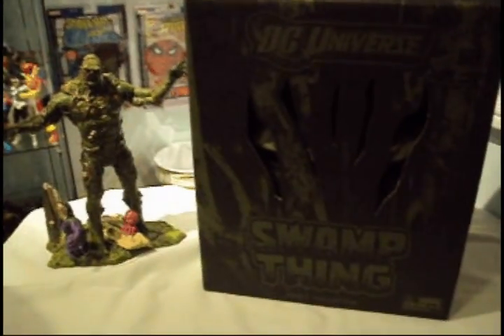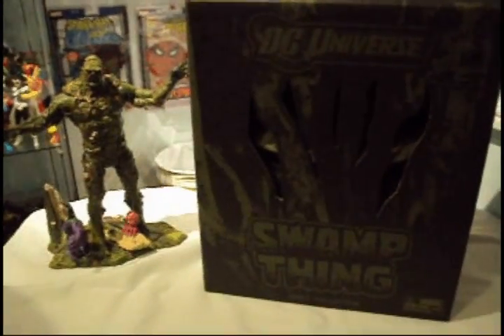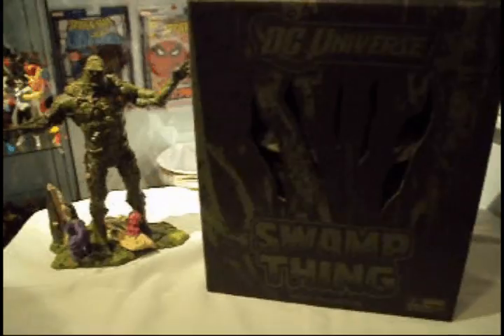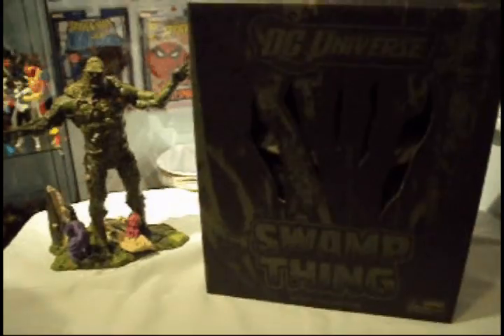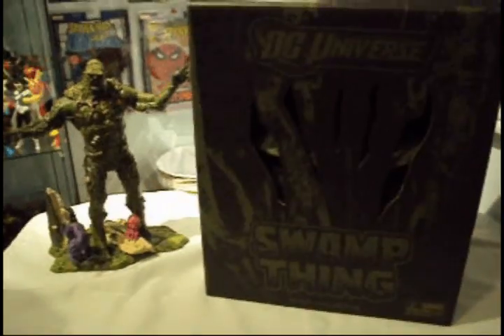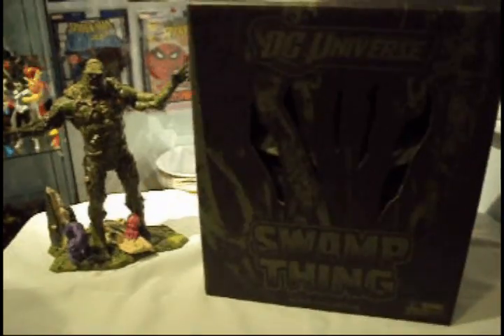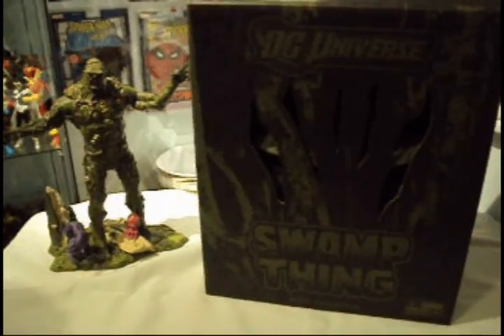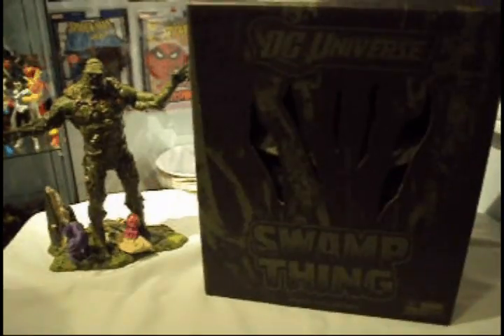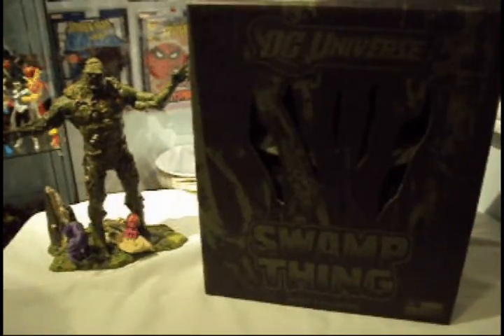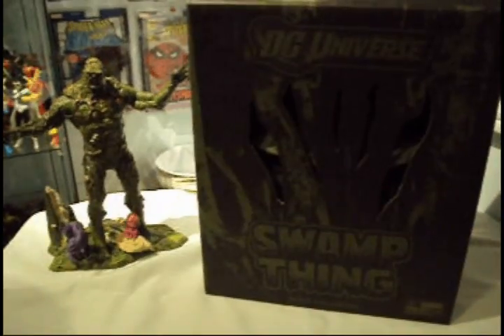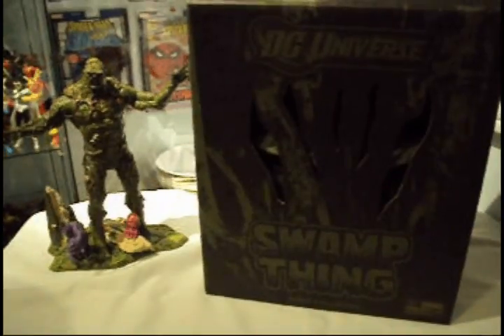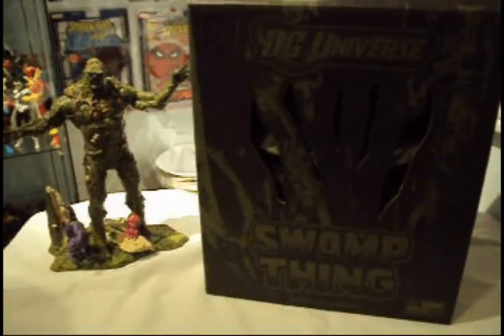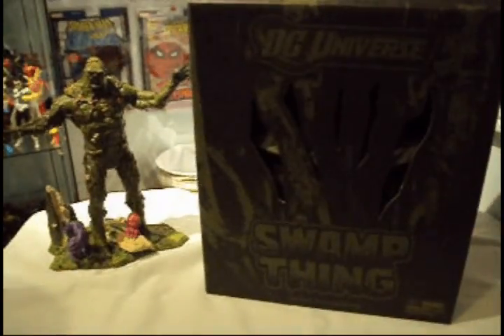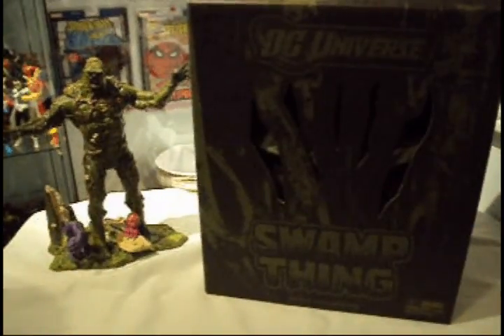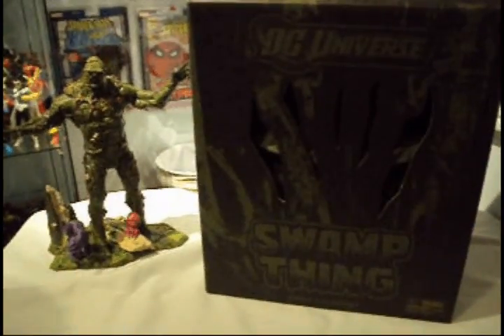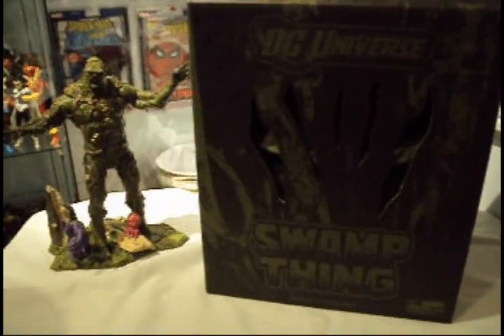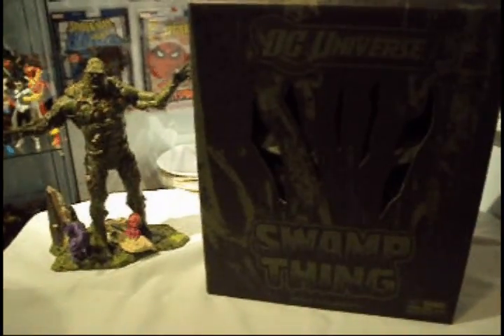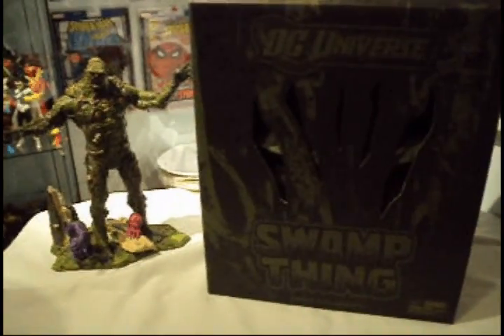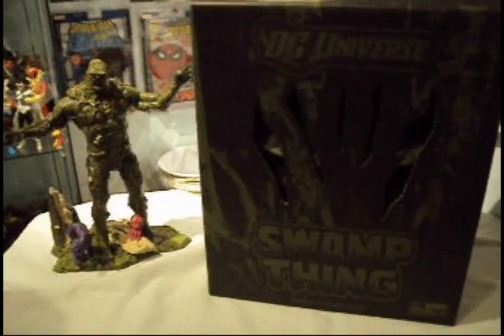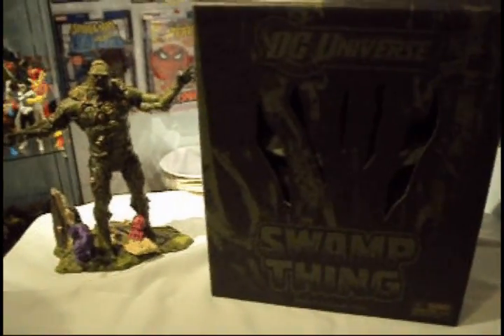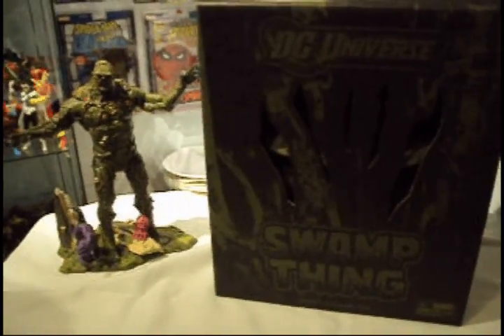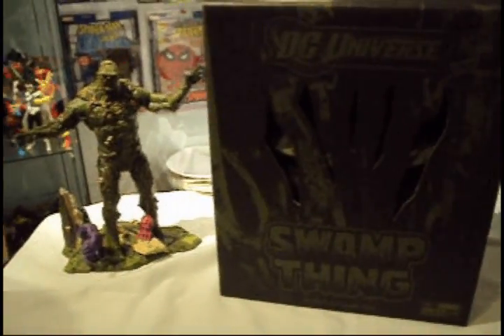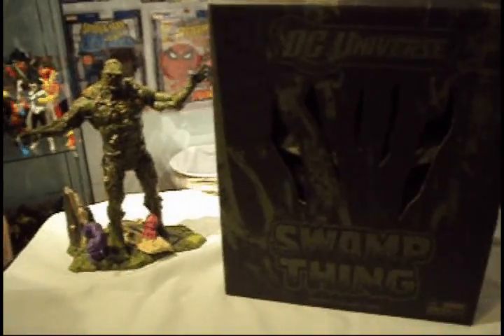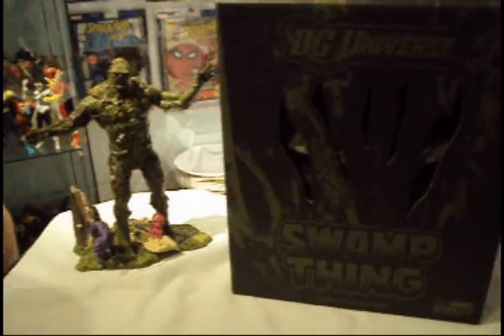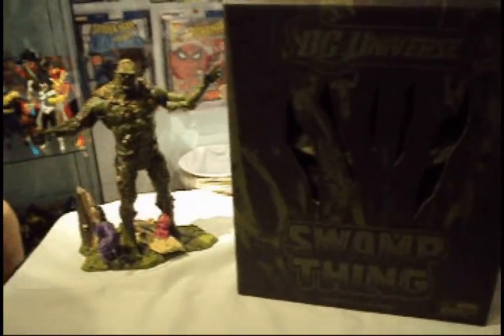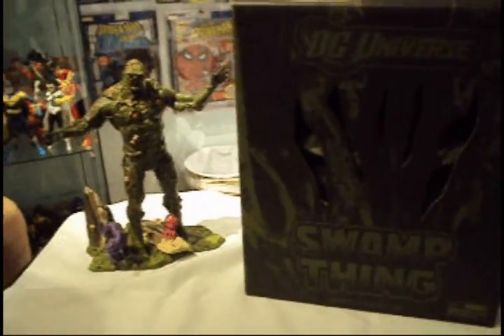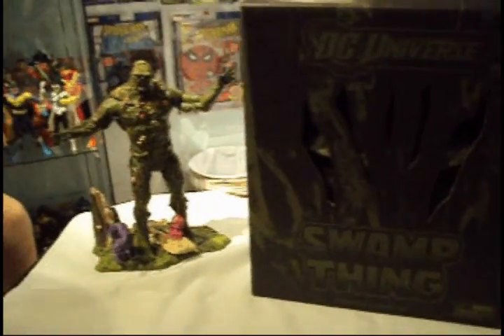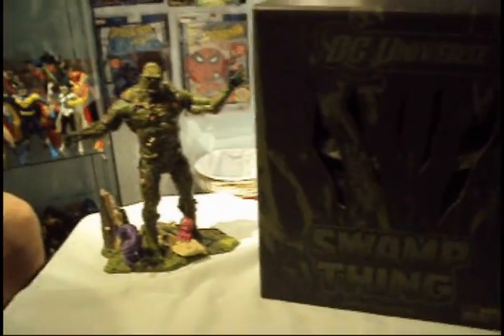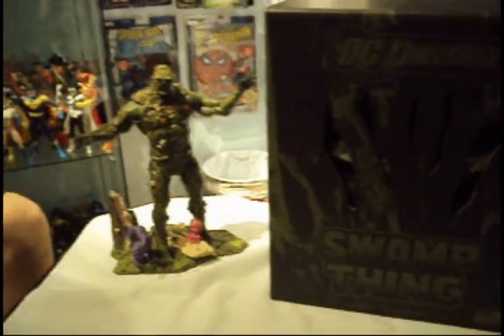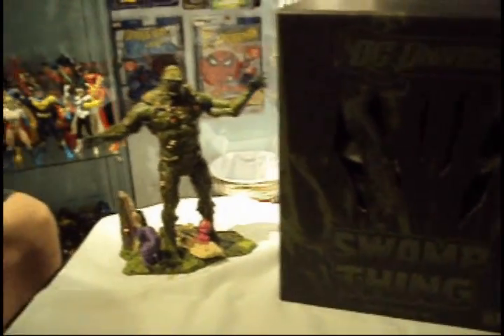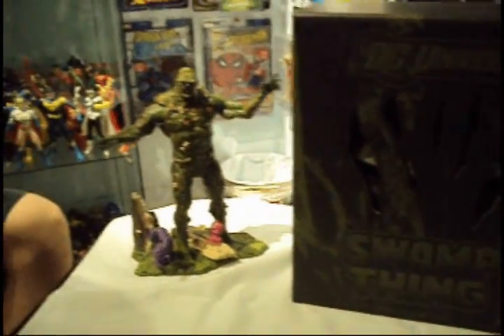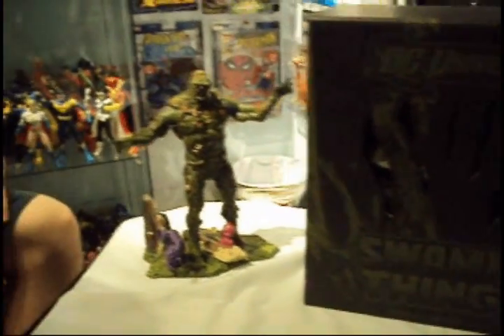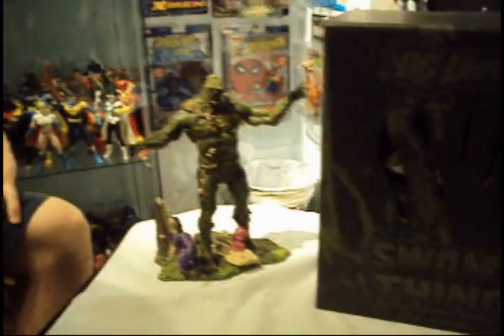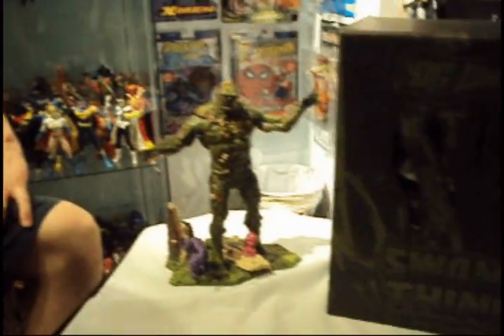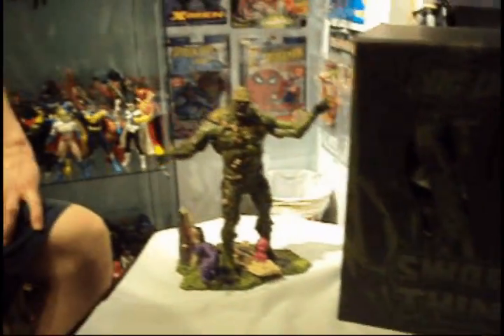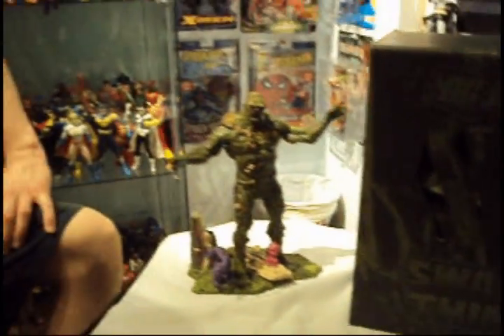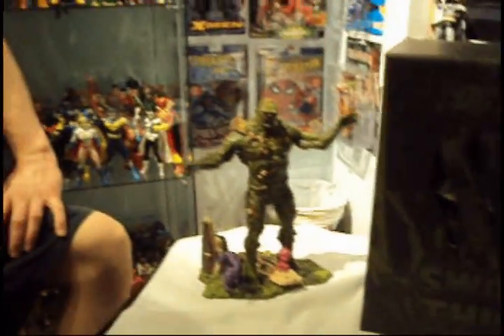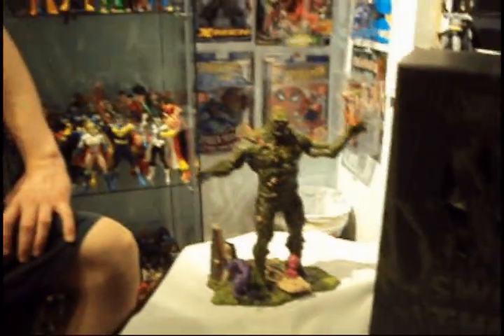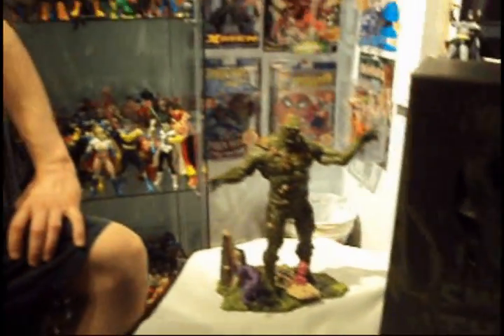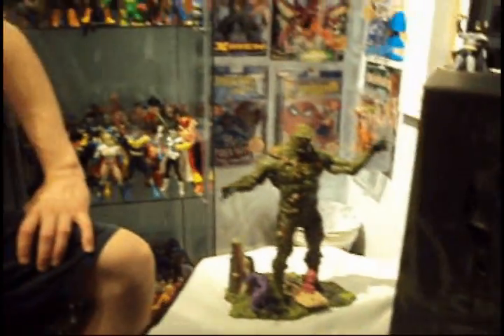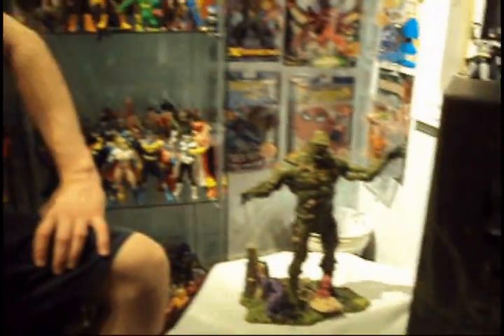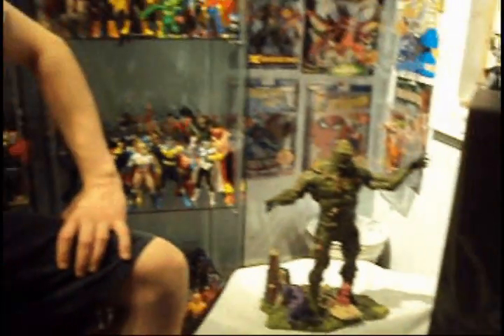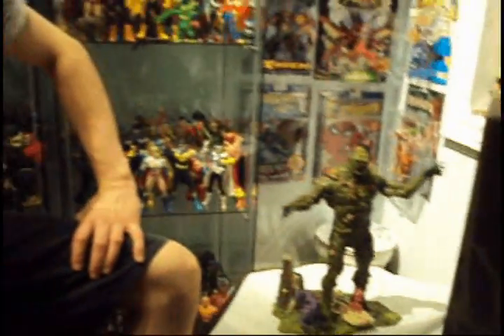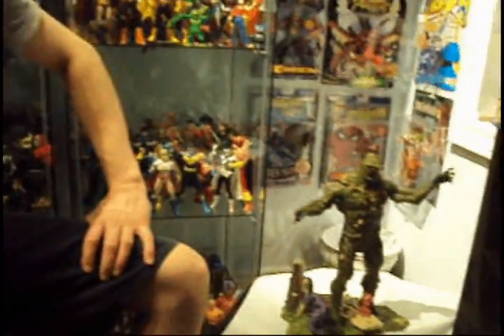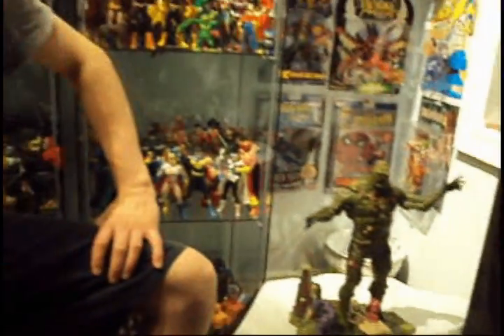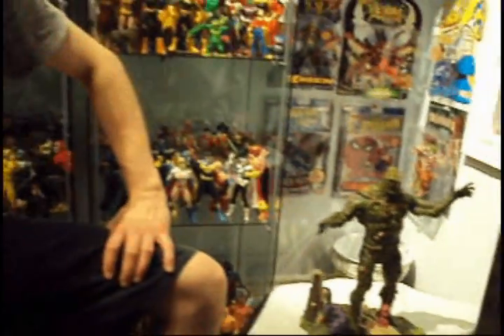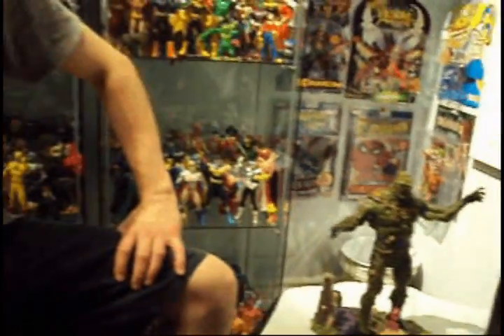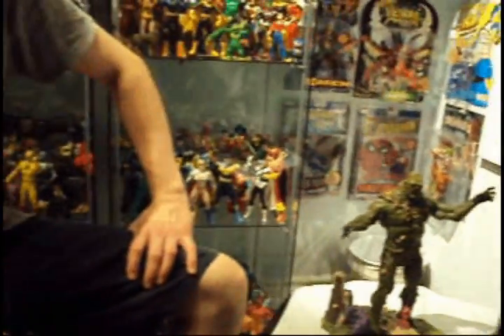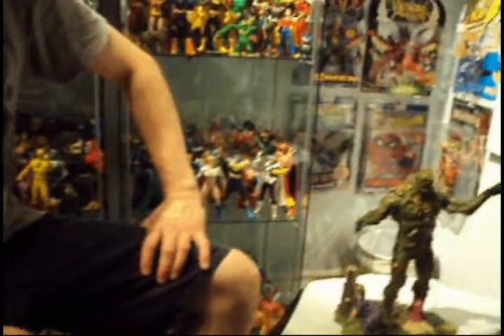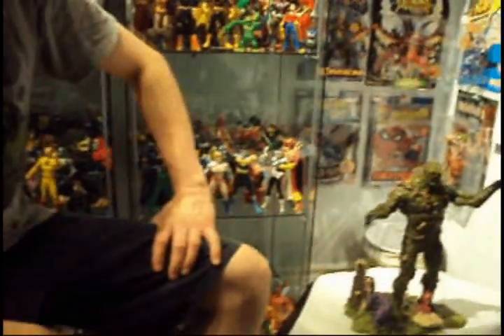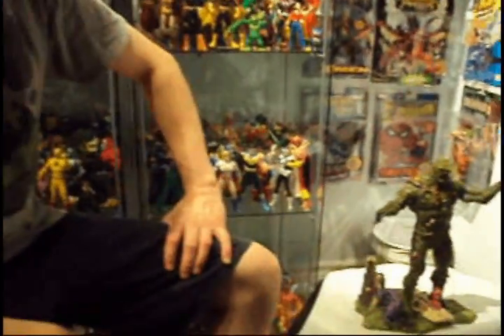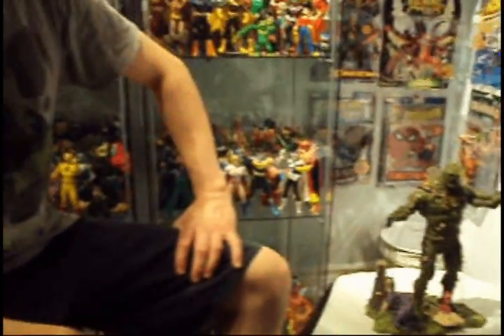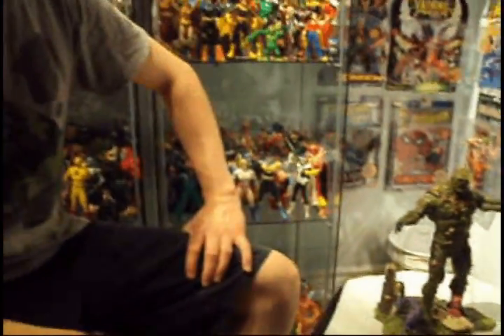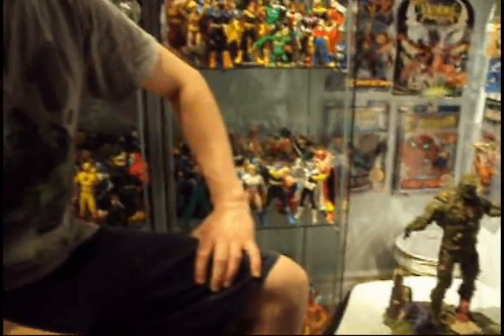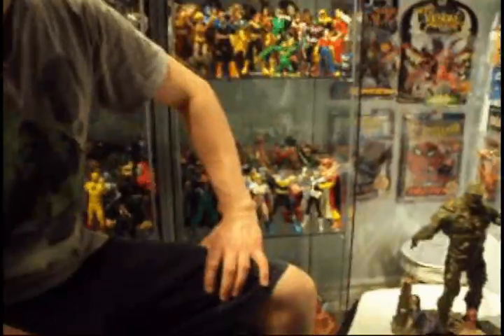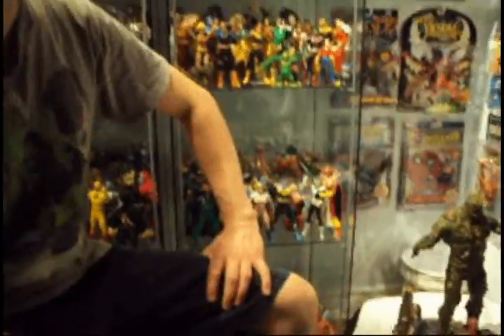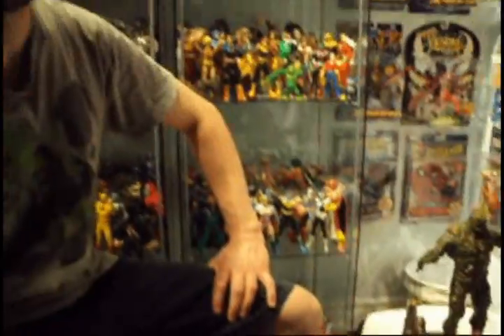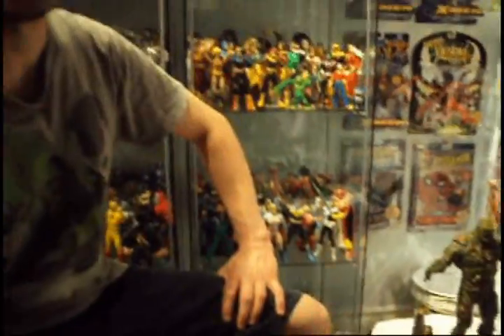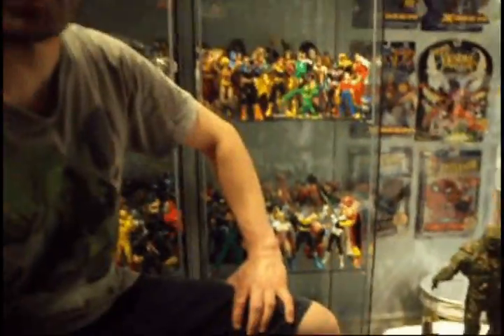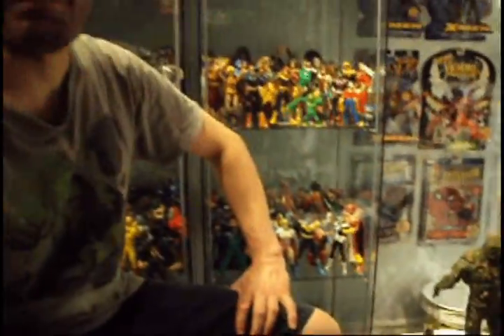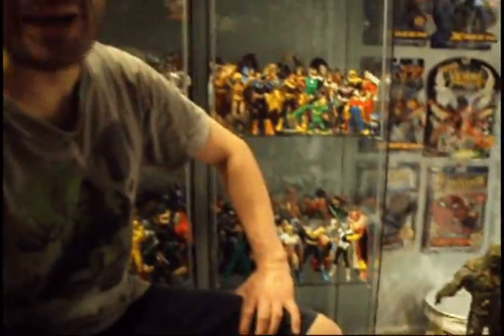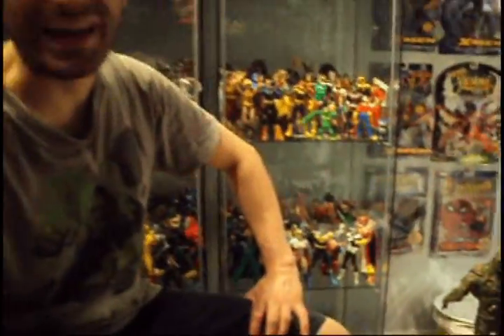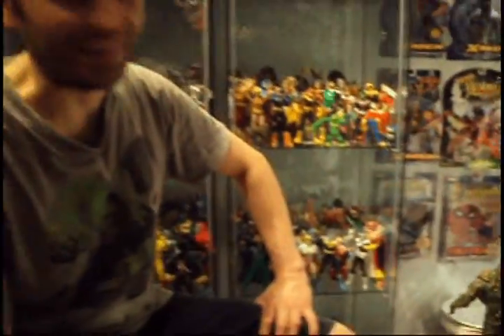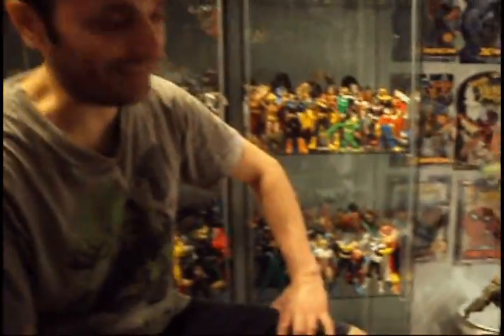Hi there, Plastic Junkie here with one of my San Diego Comic-Con exclusive Swamp Thing from Mattel.